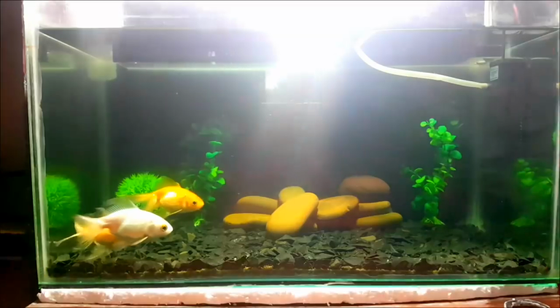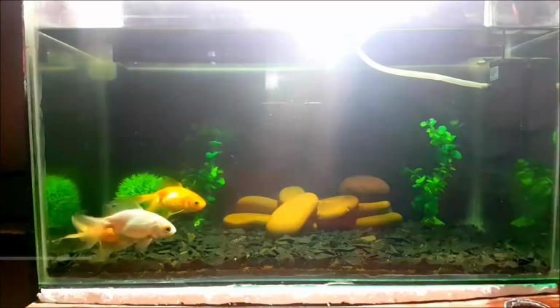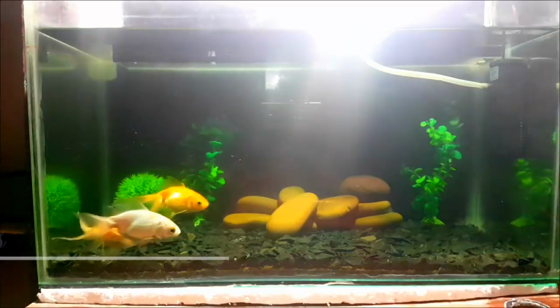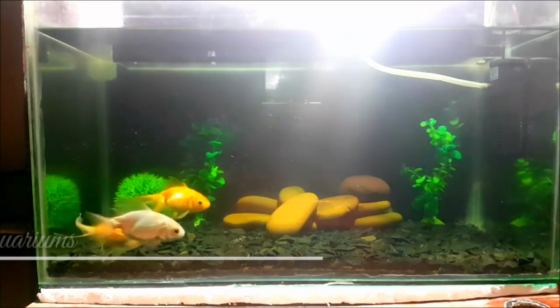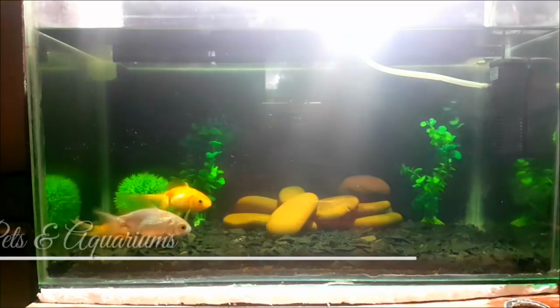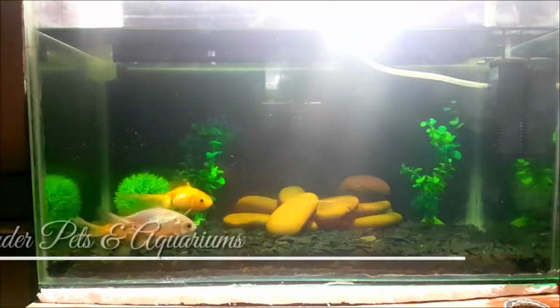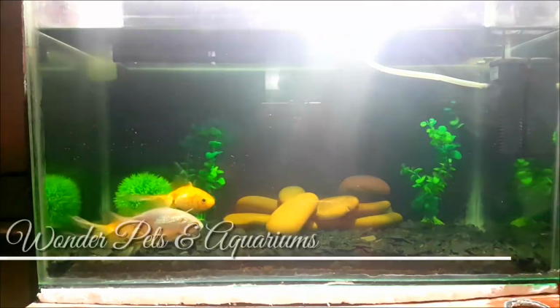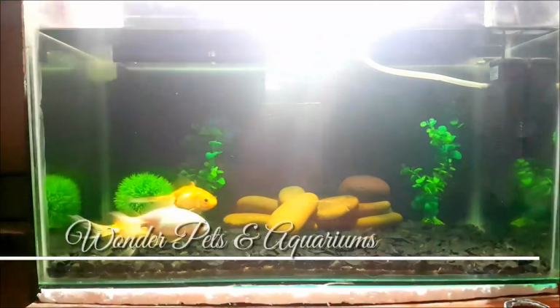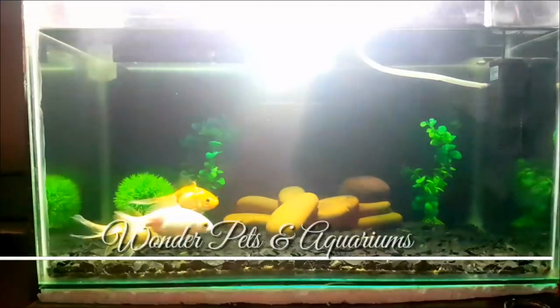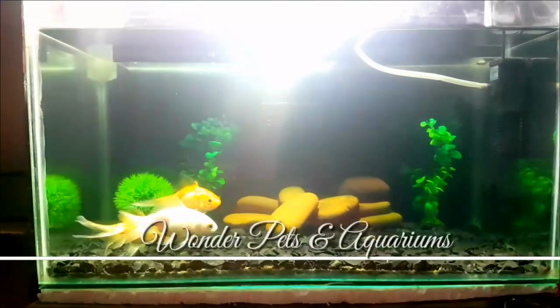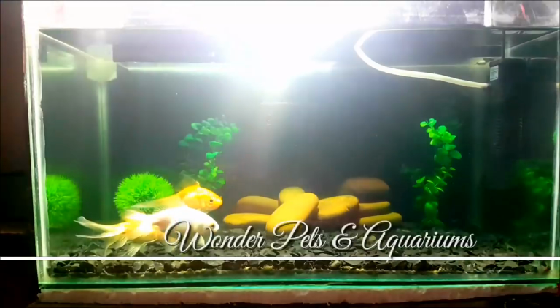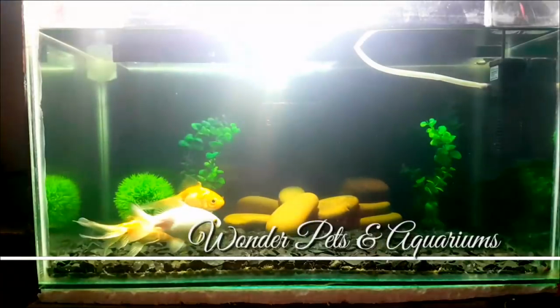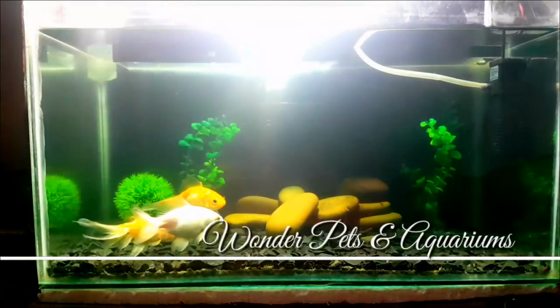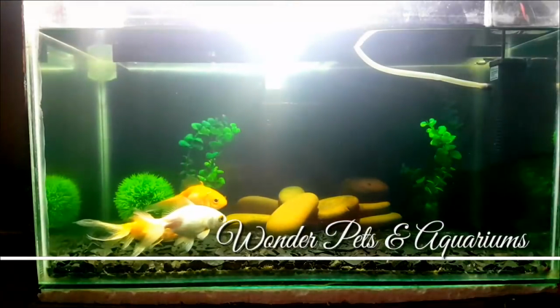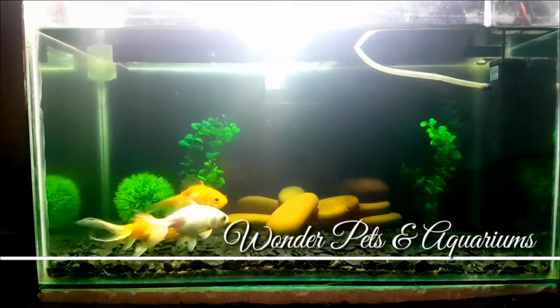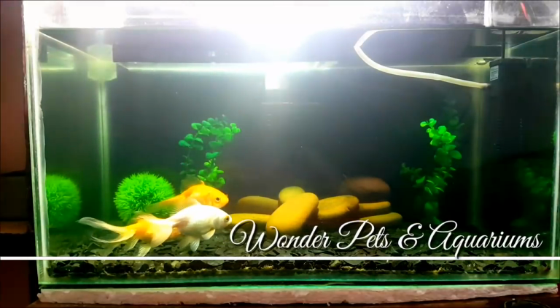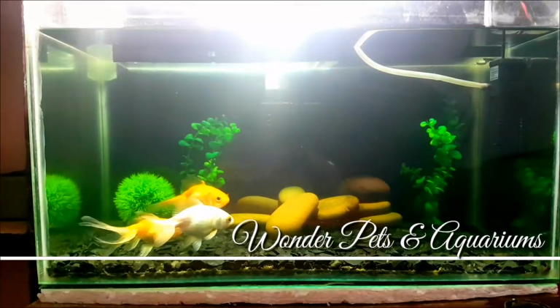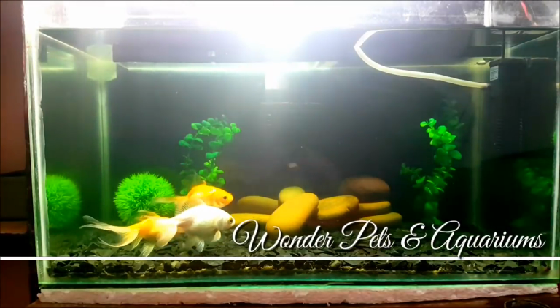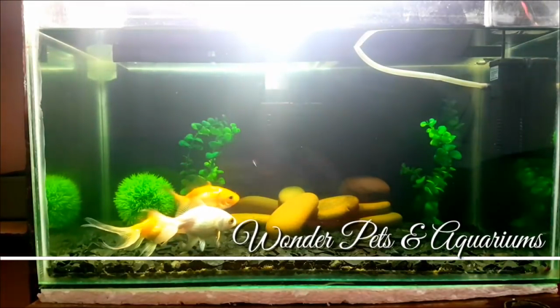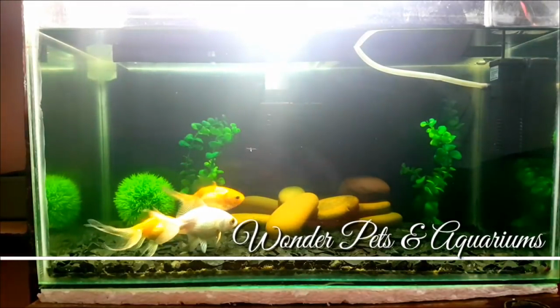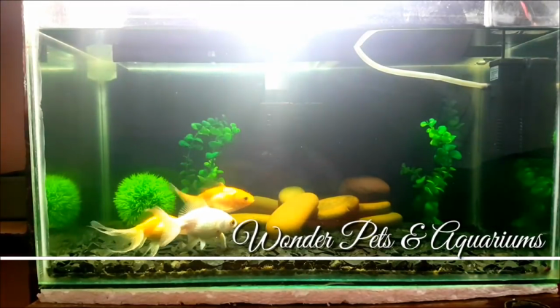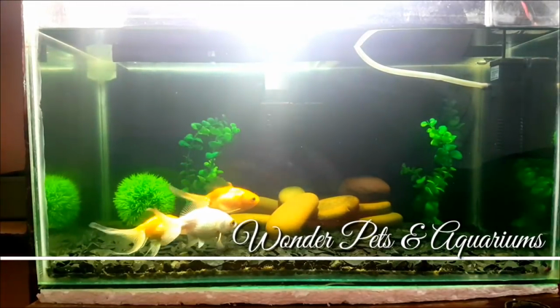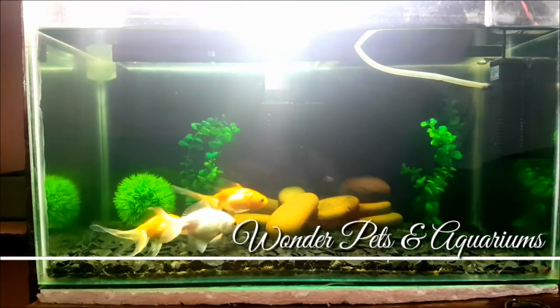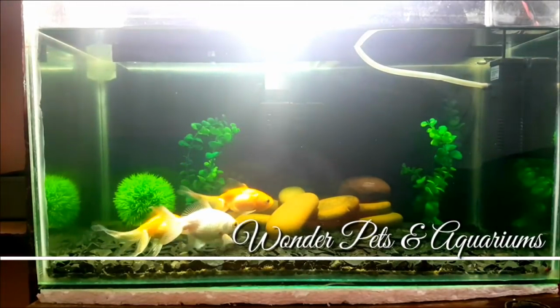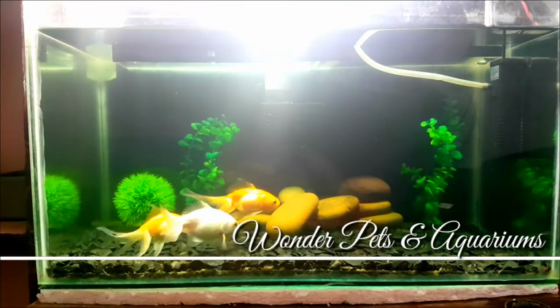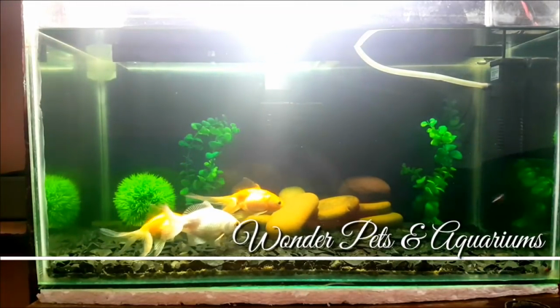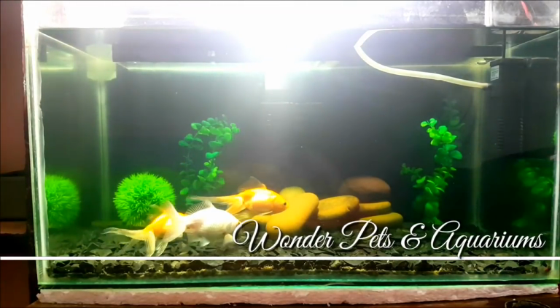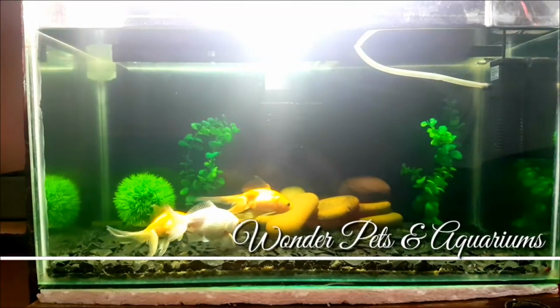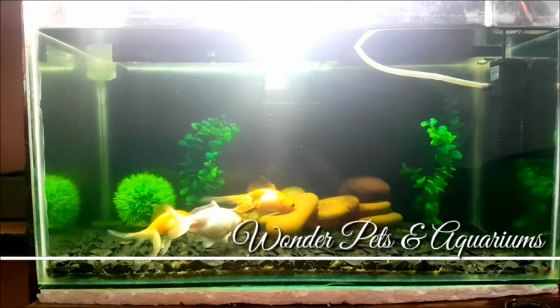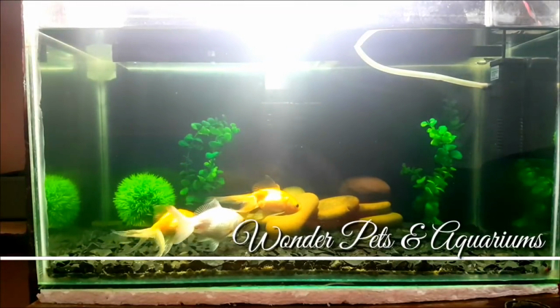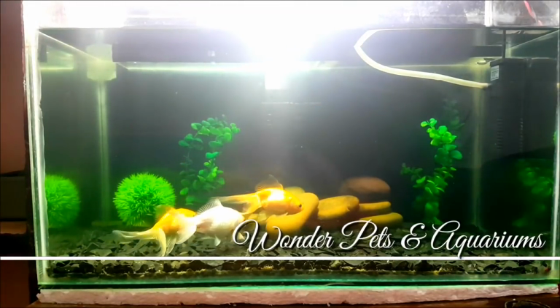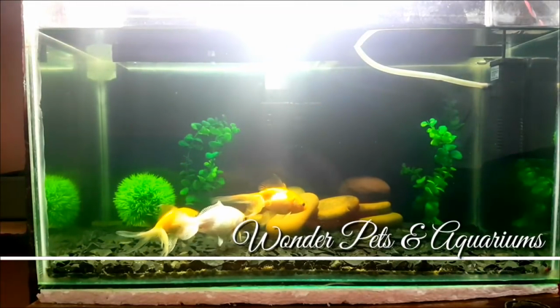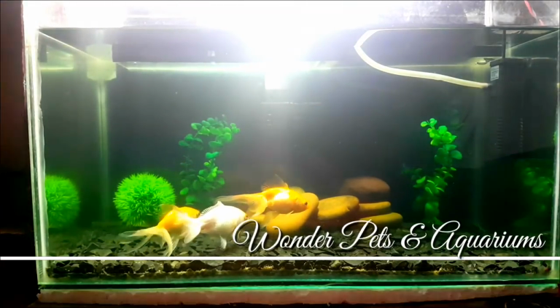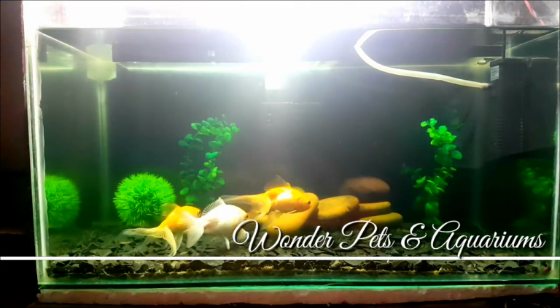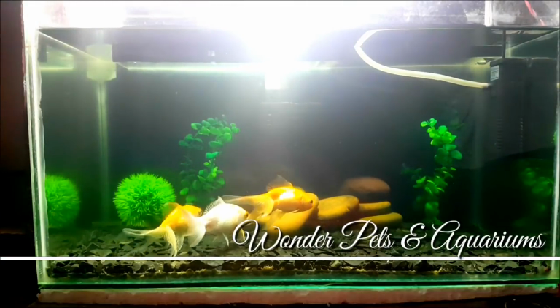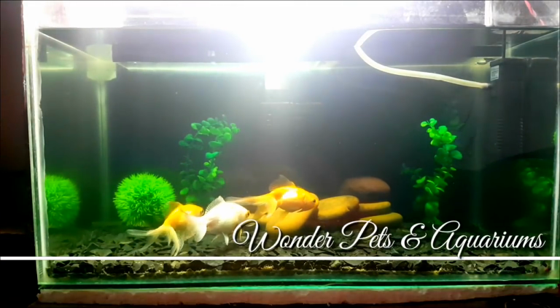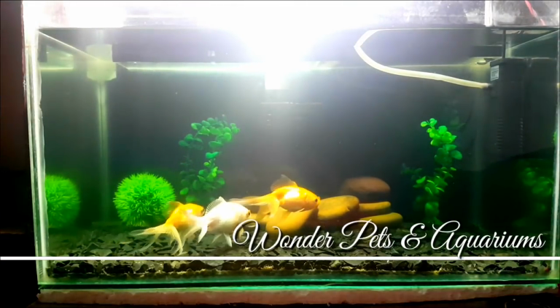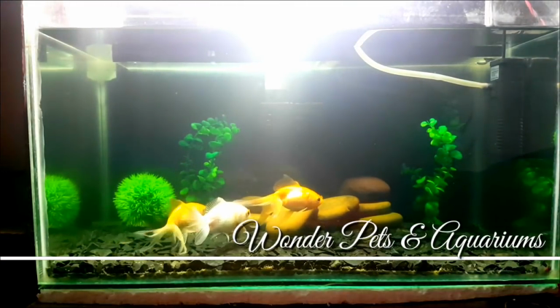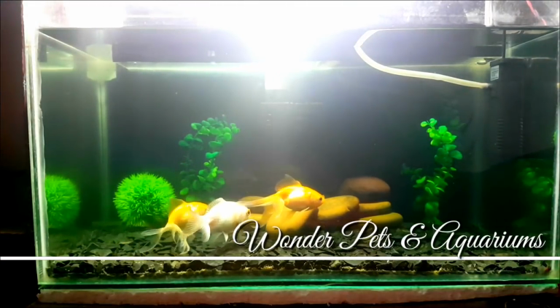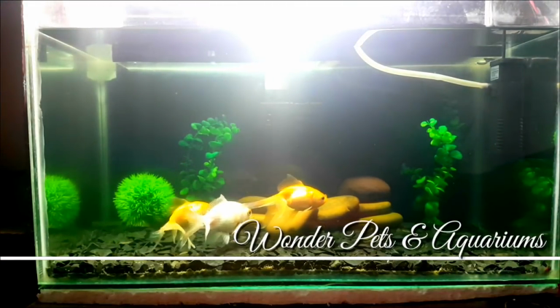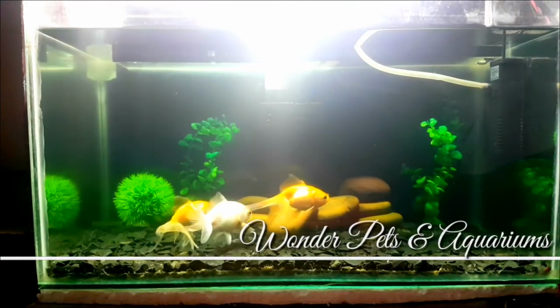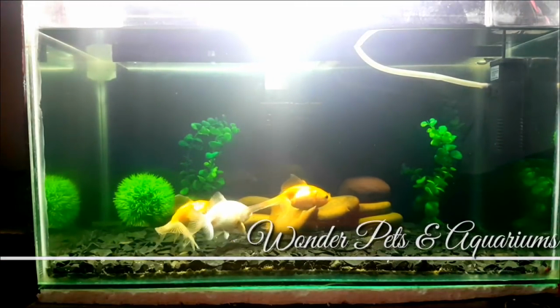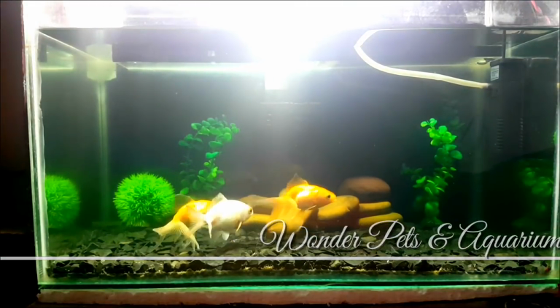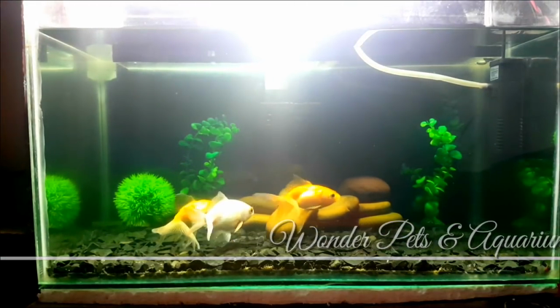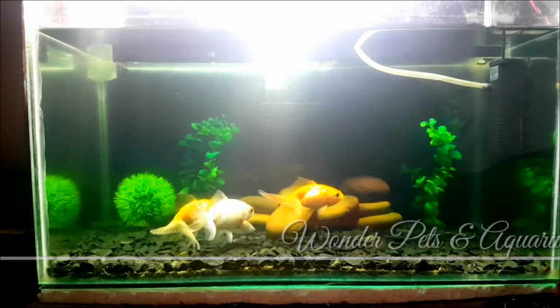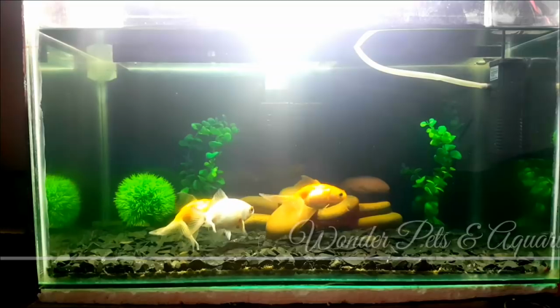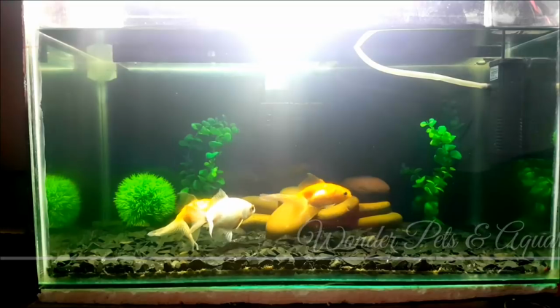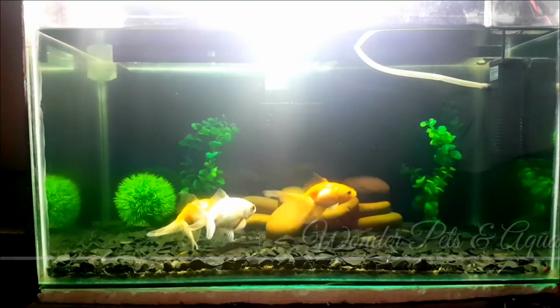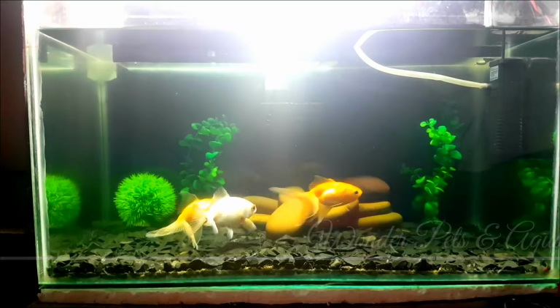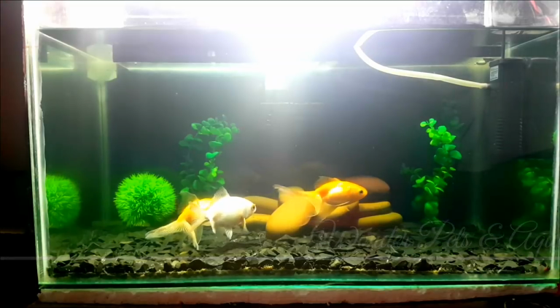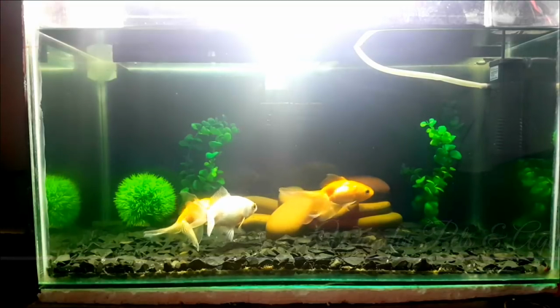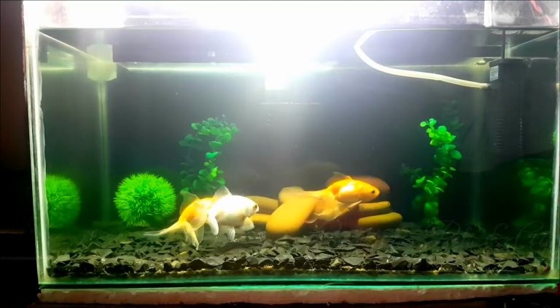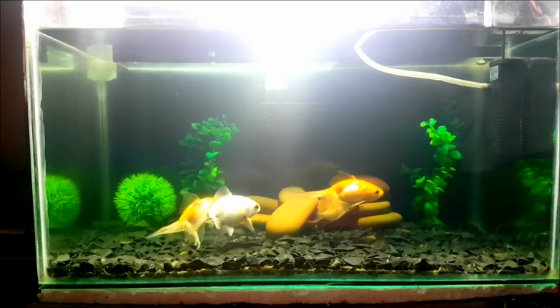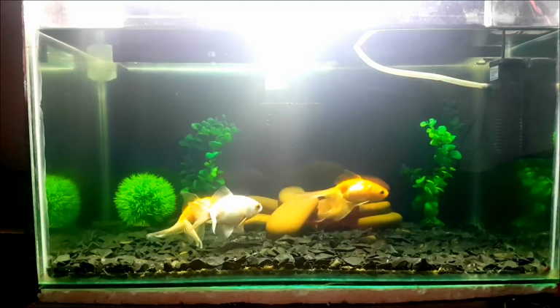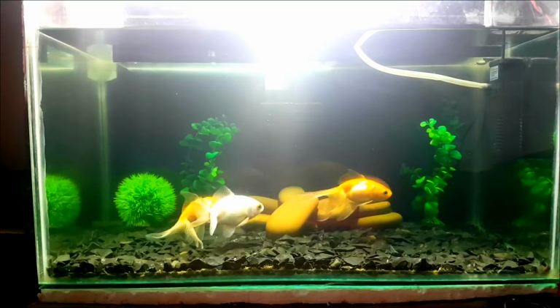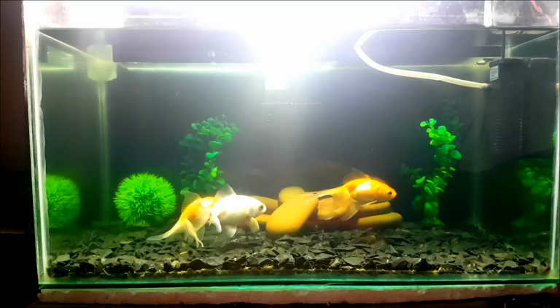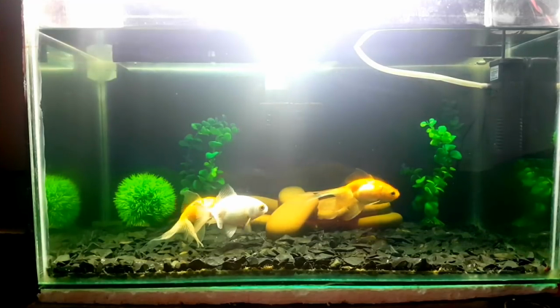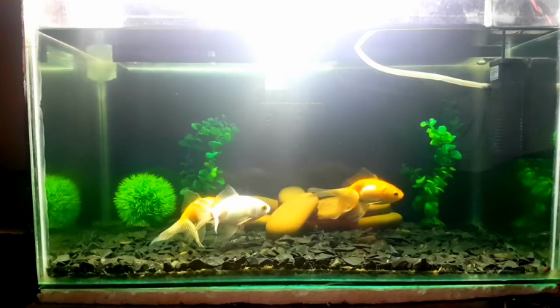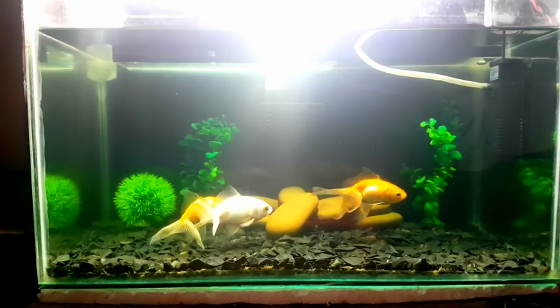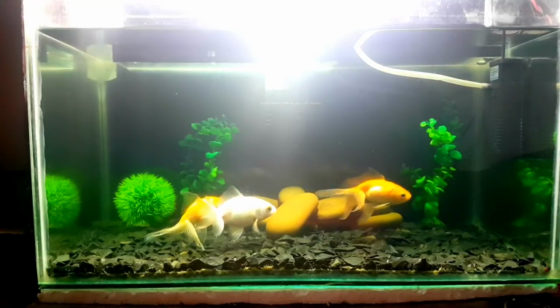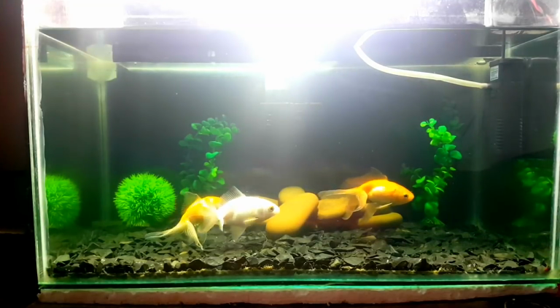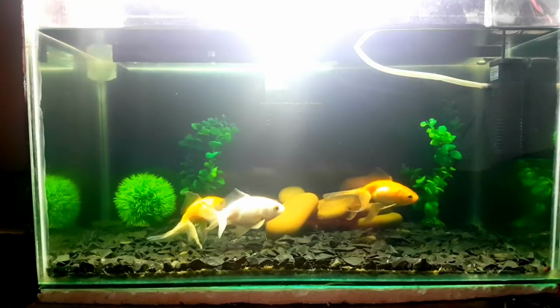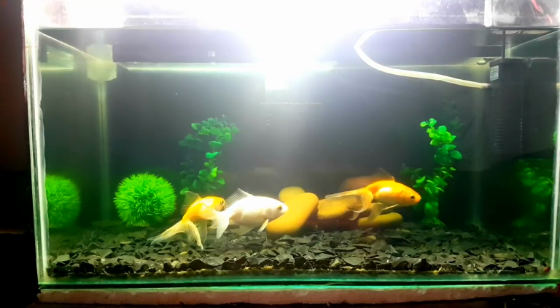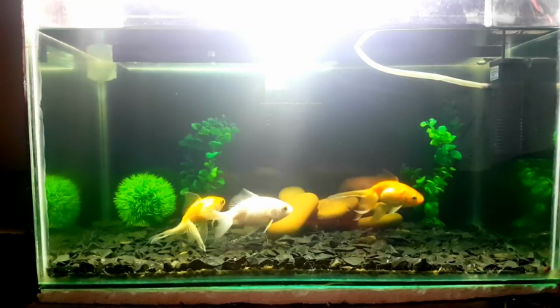Hey guys, I am Haja here and welcome to Wanda Pets and Aquariums. Goldfish is very easy to identify male and female.